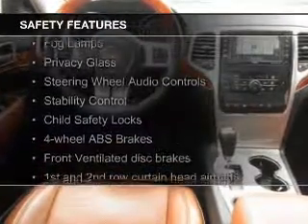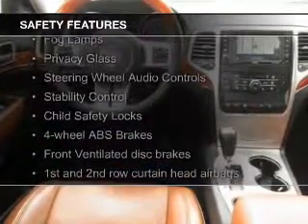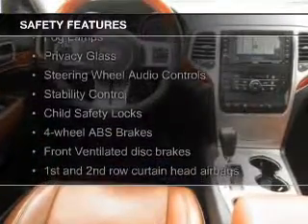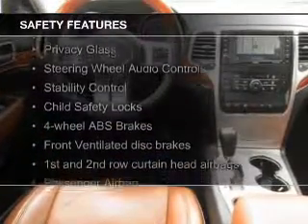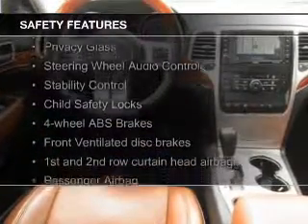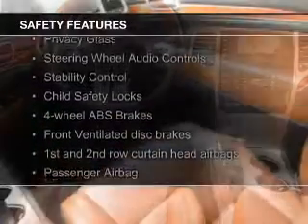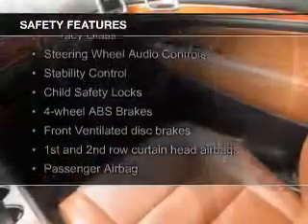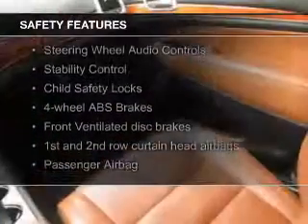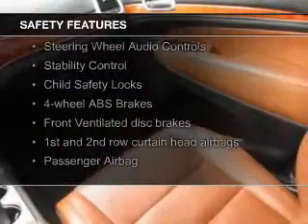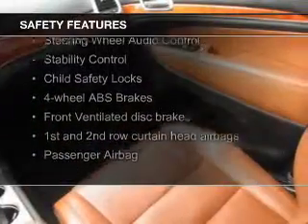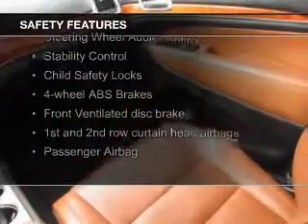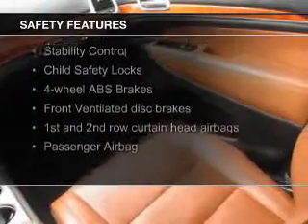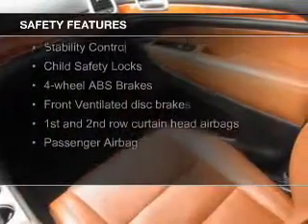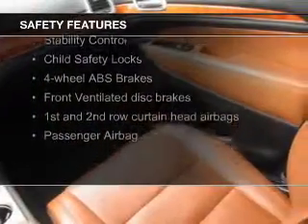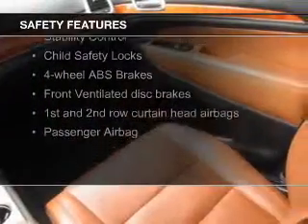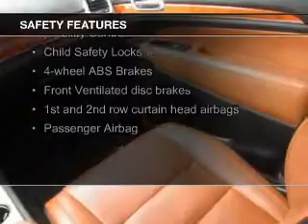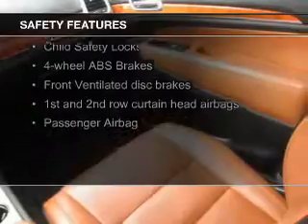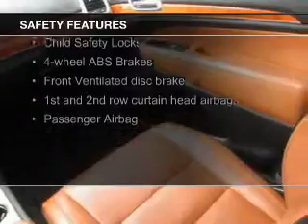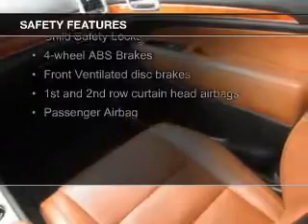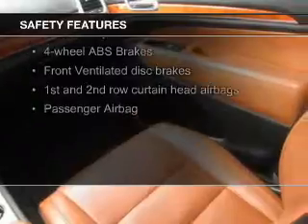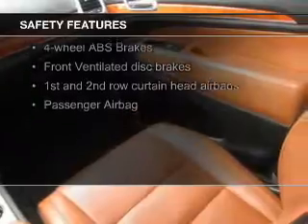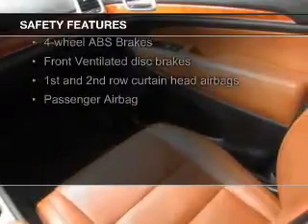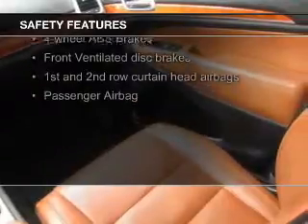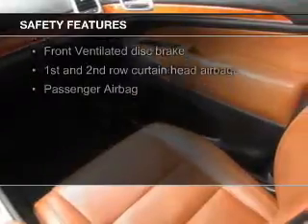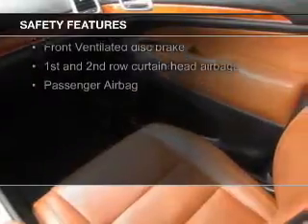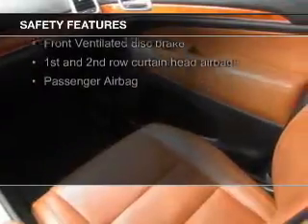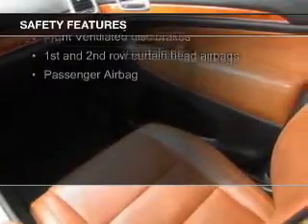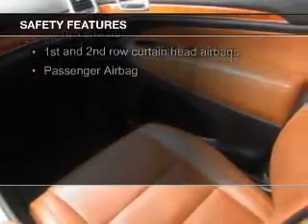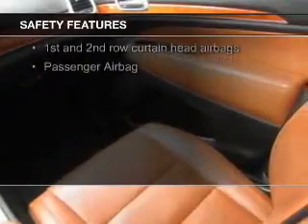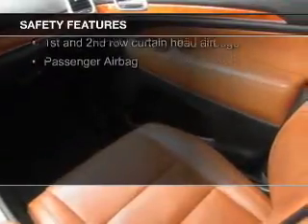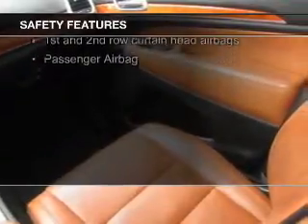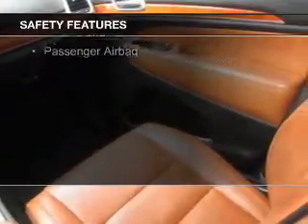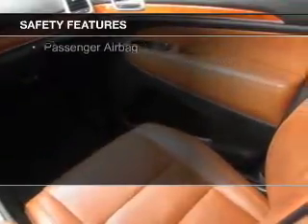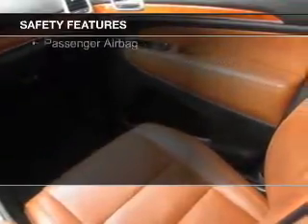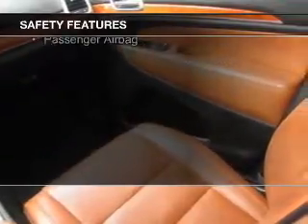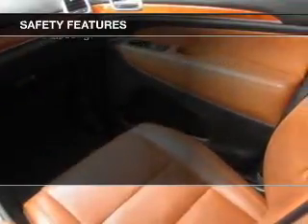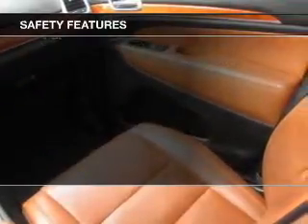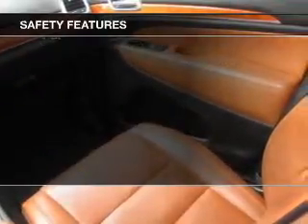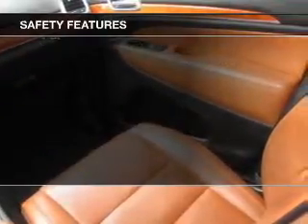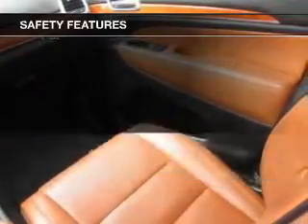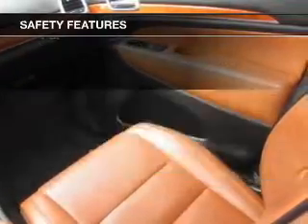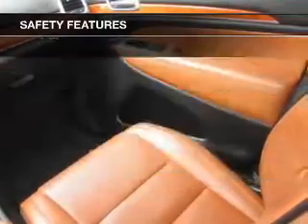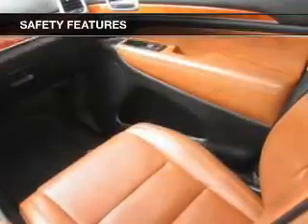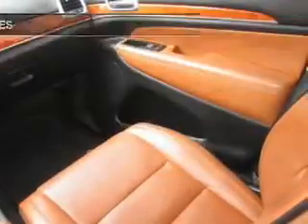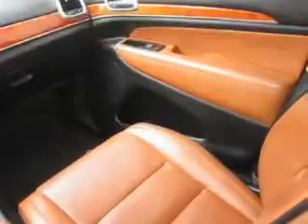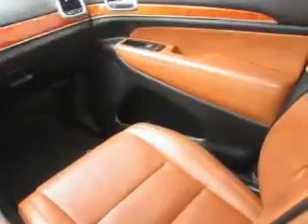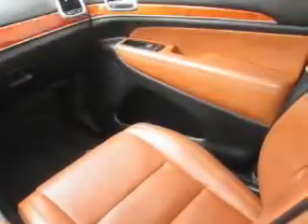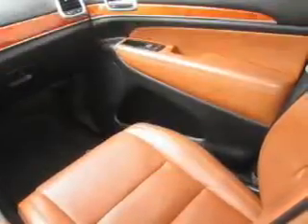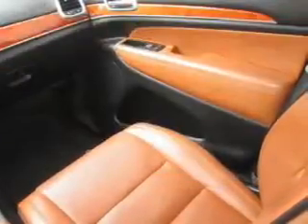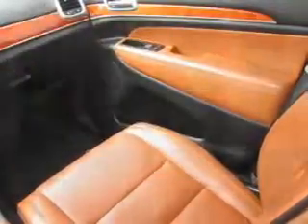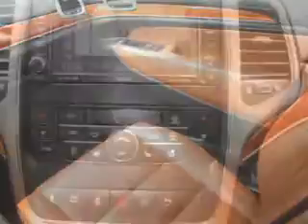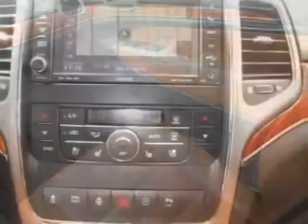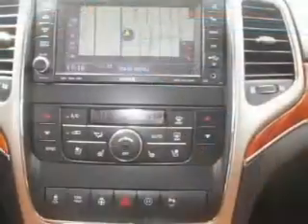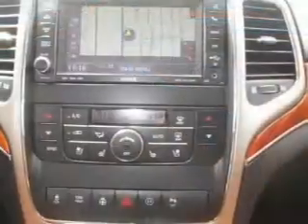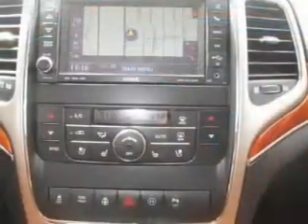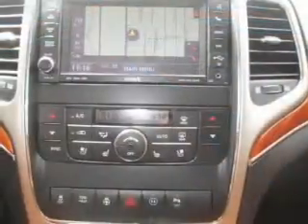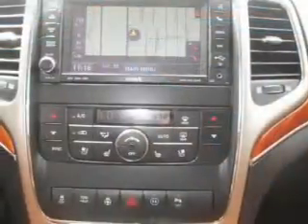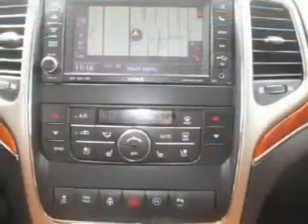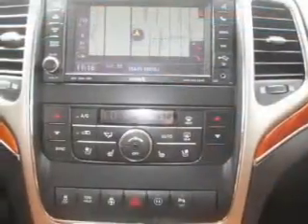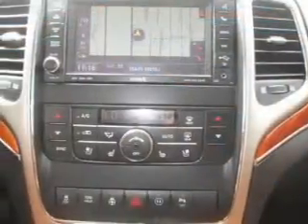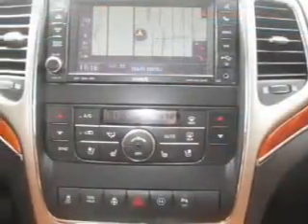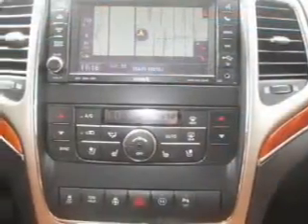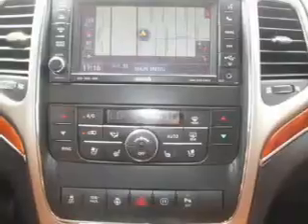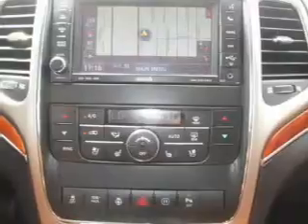Safety was made a priority with these features: a backup camera, fog lights, curtain head airbags, side airbags, rain-sensing wipers, and independent suspension.